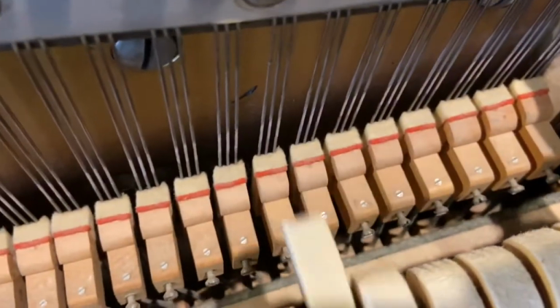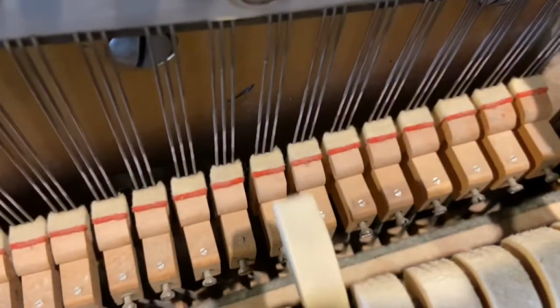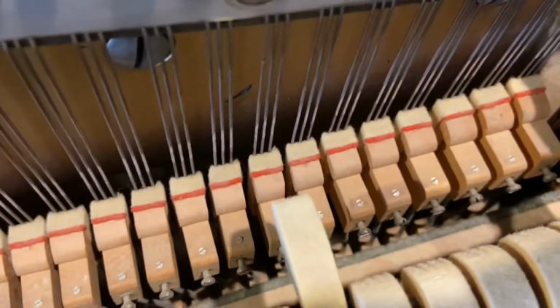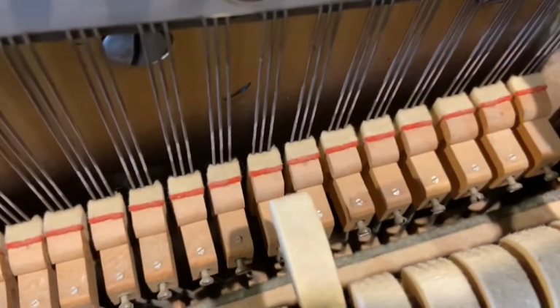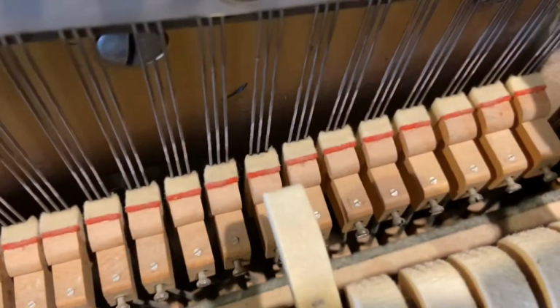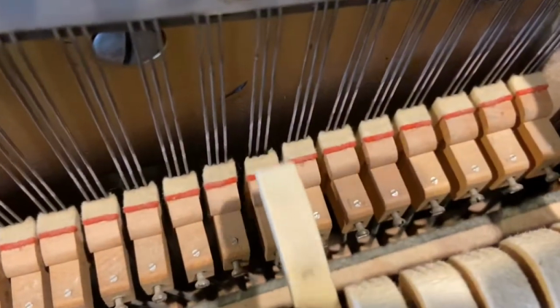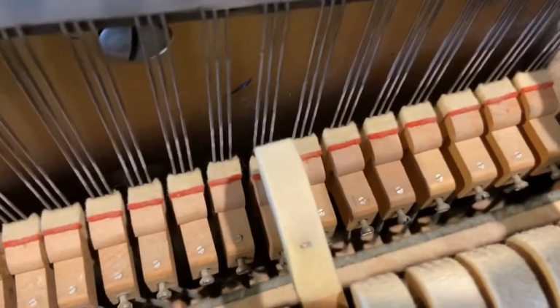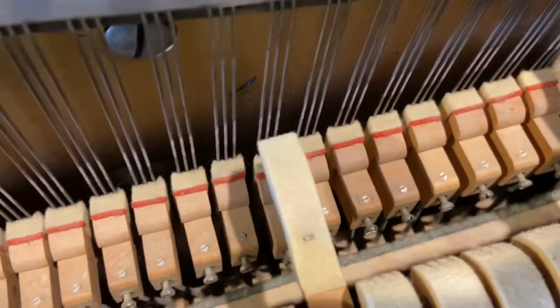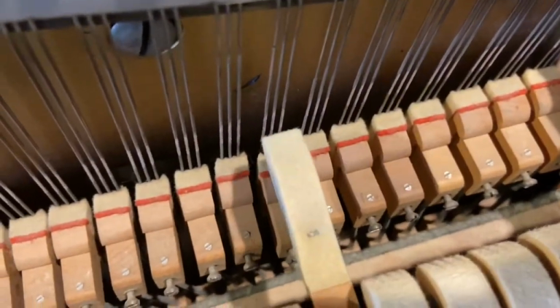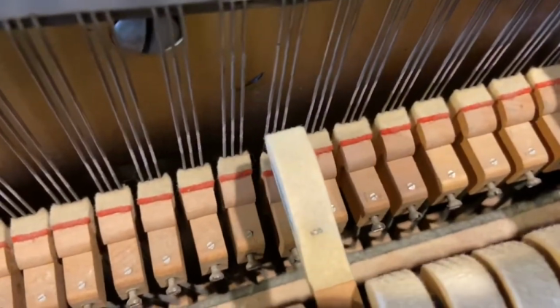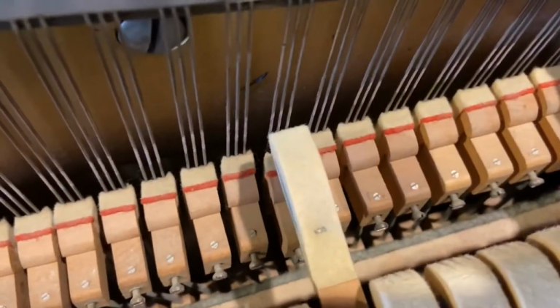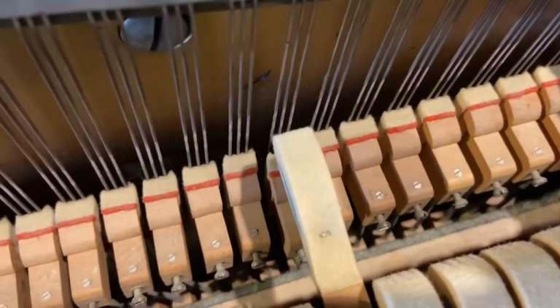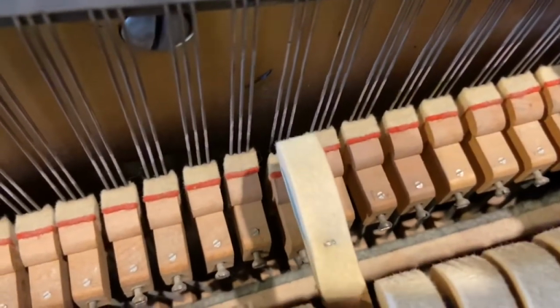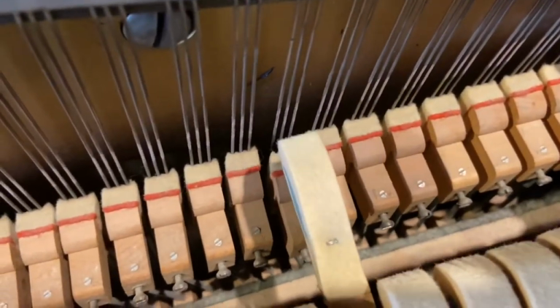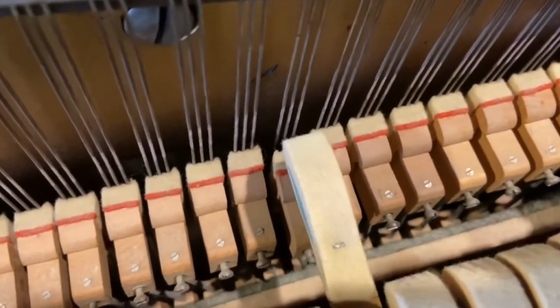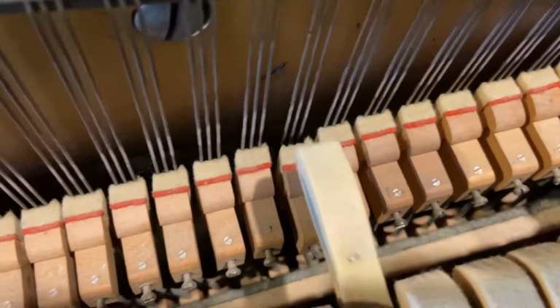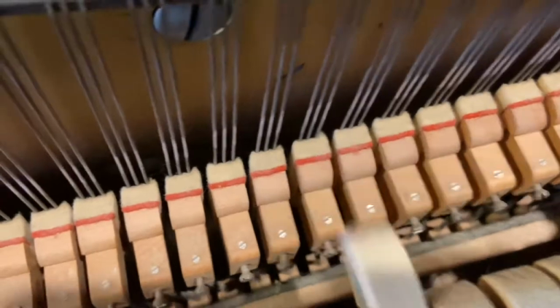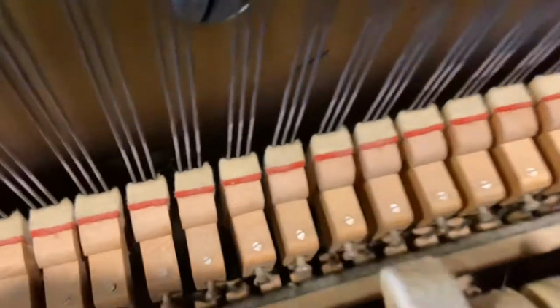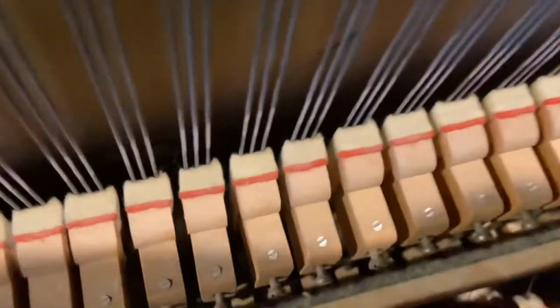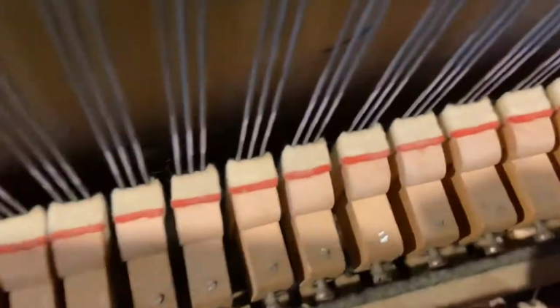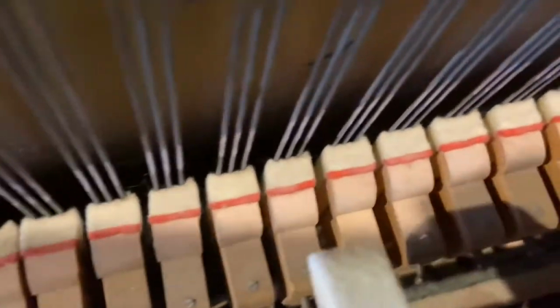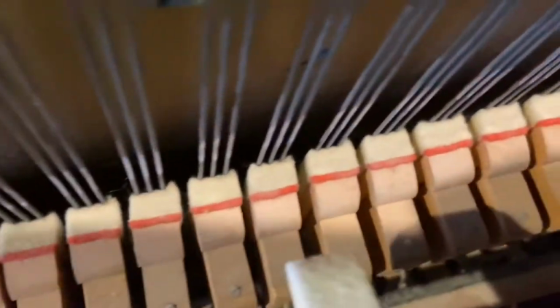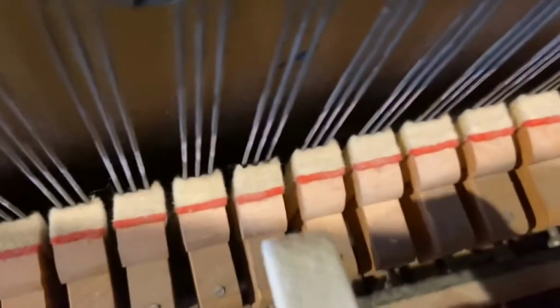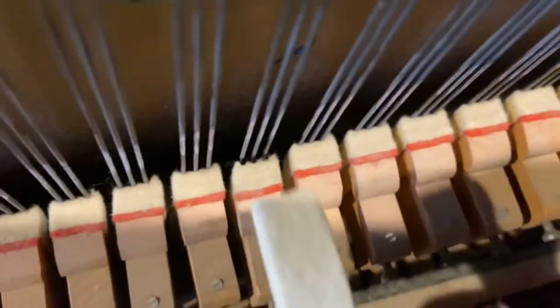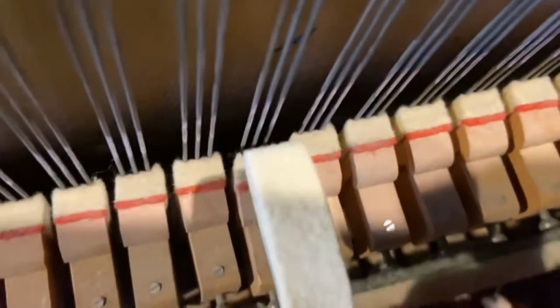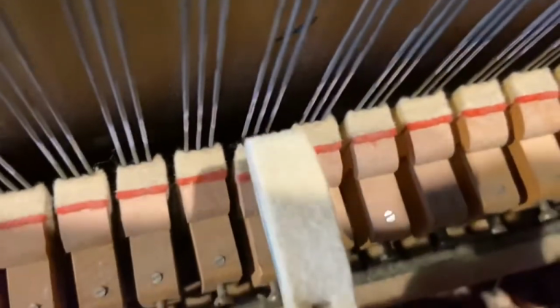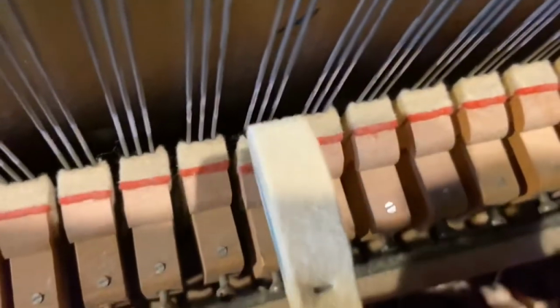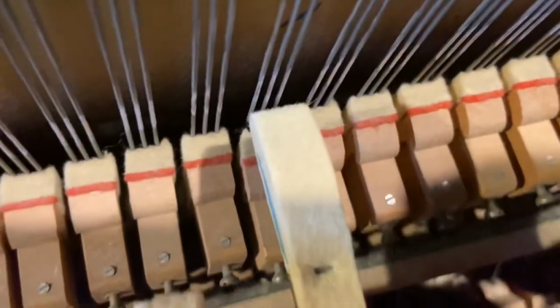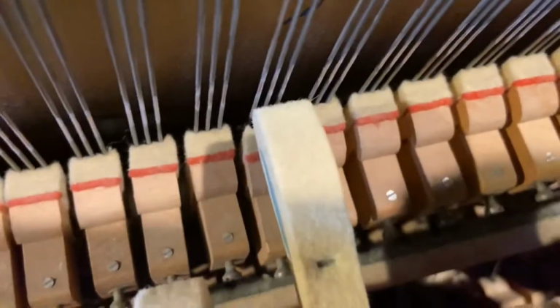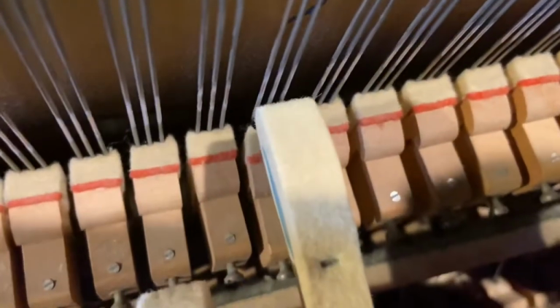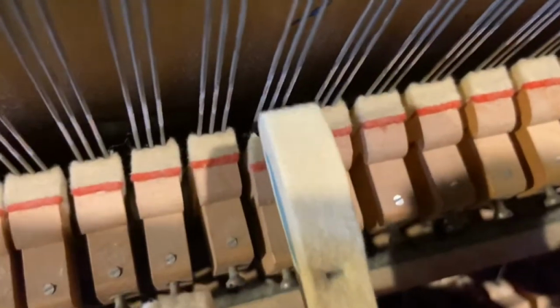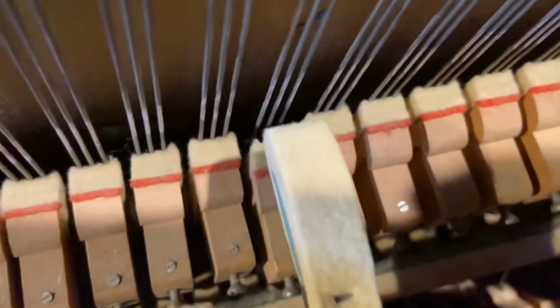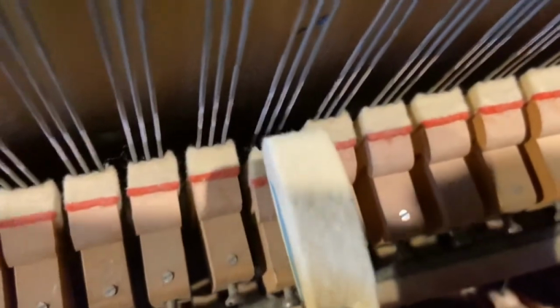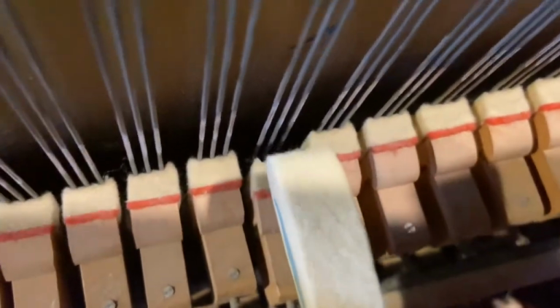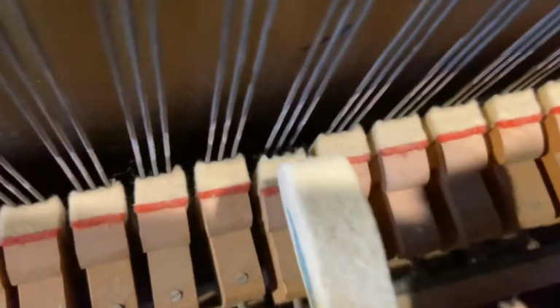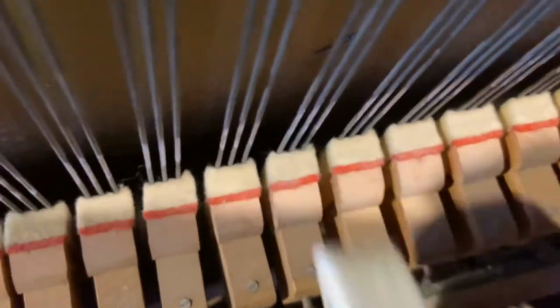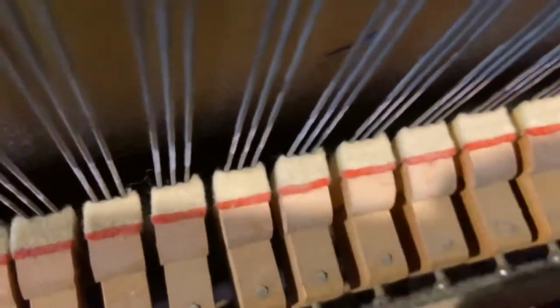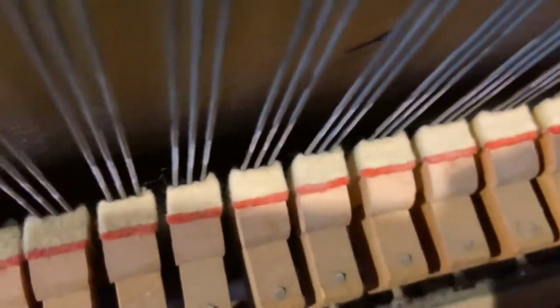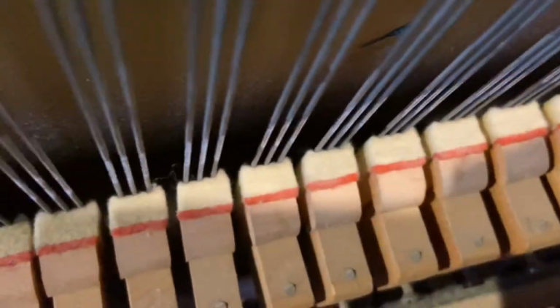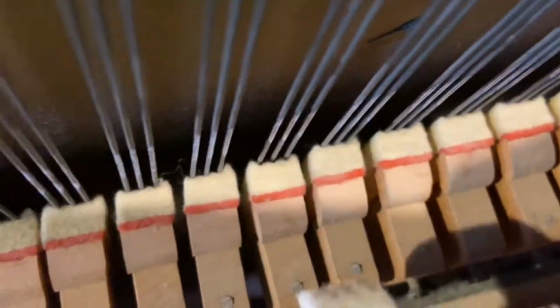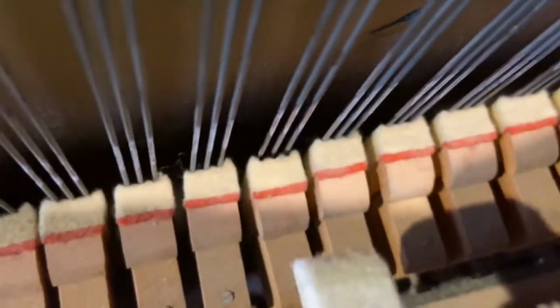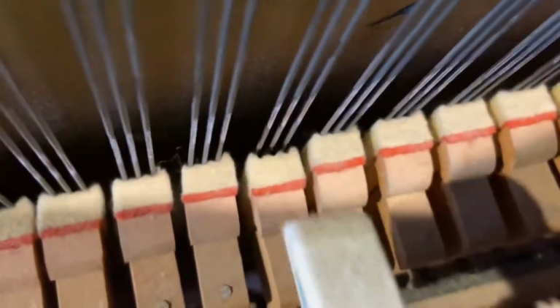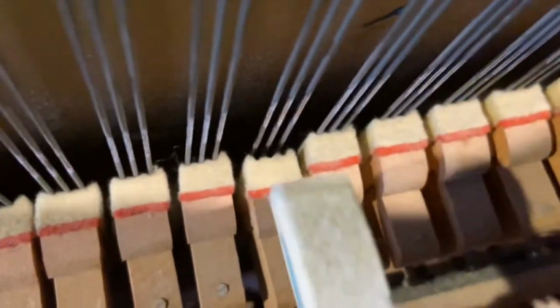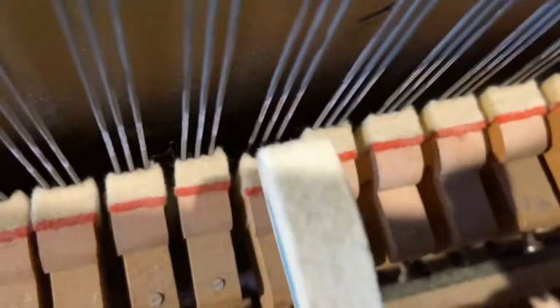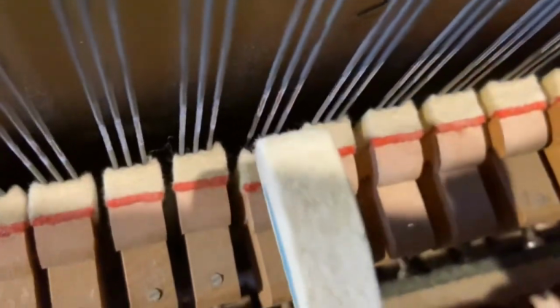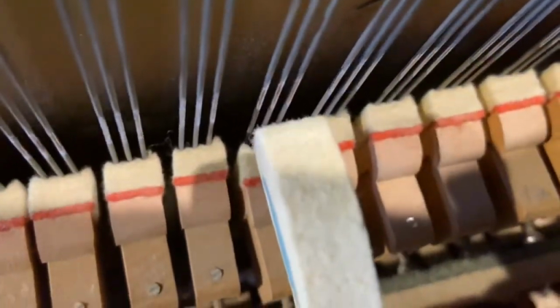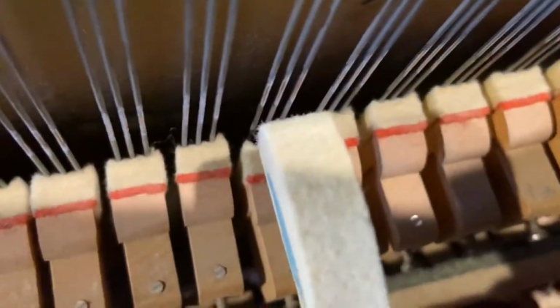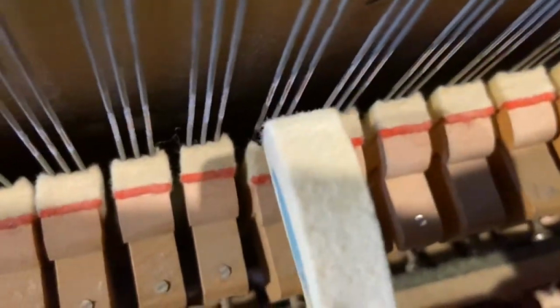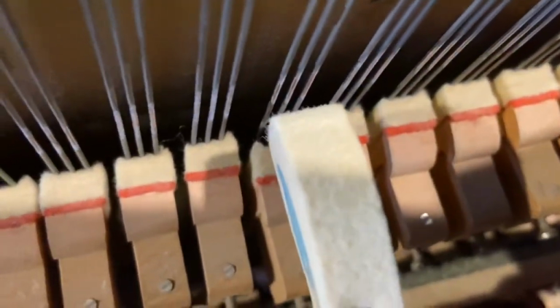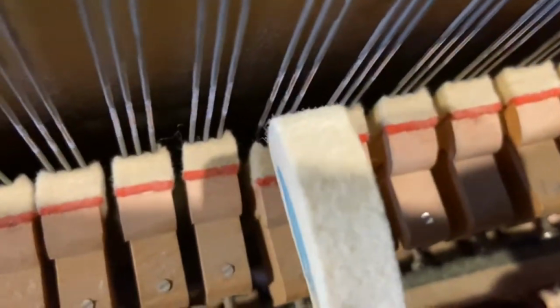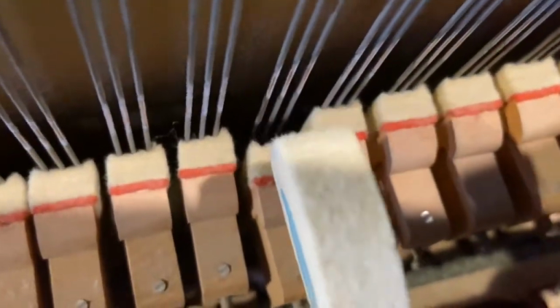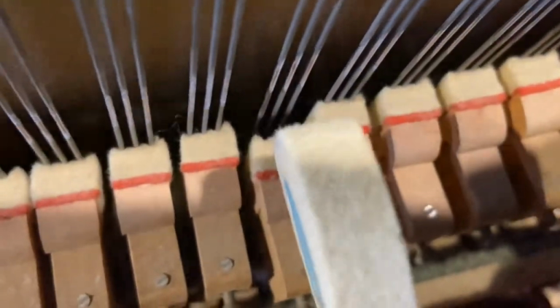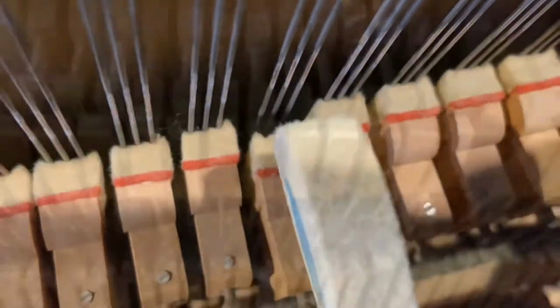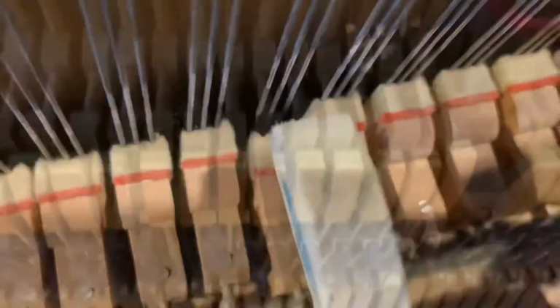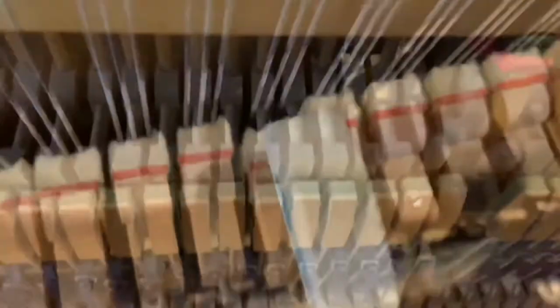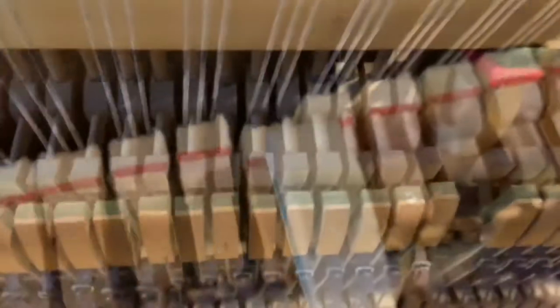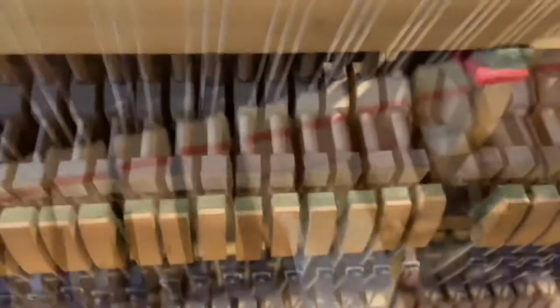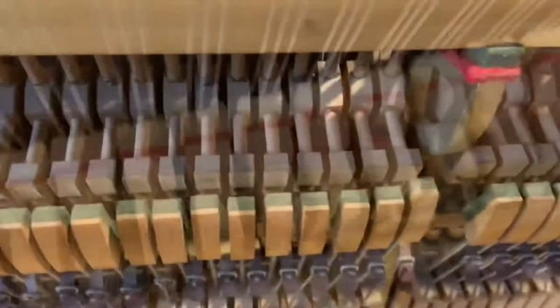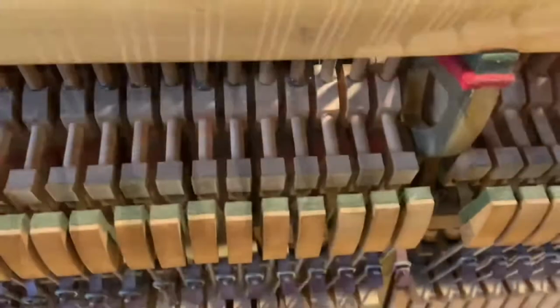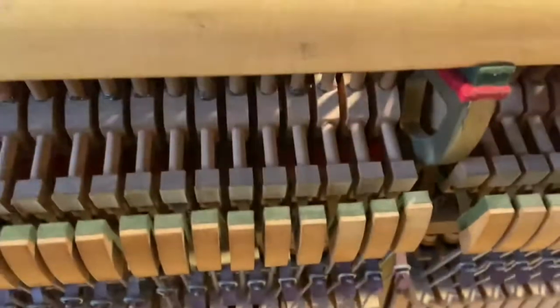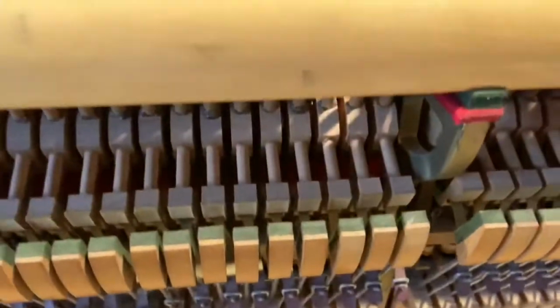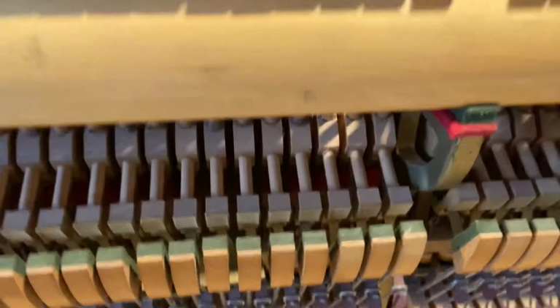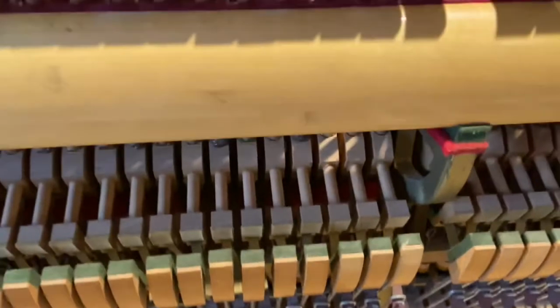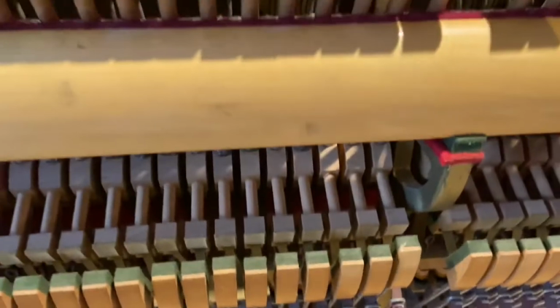I also did some let-off adjusting, which is how far away the hammer can go before it touches the string. The further the better, without double bouncing.